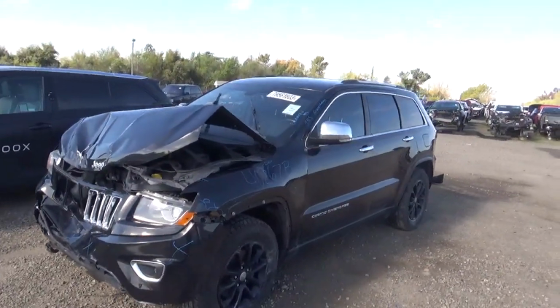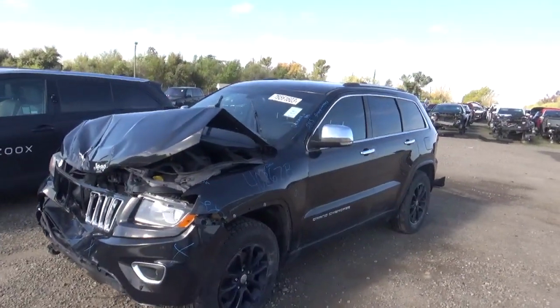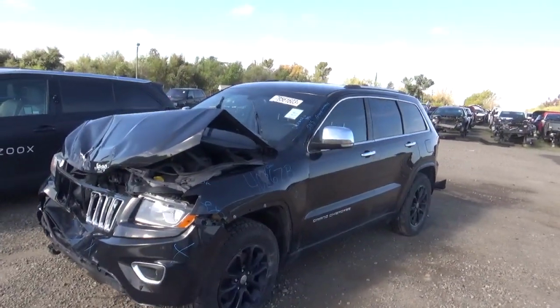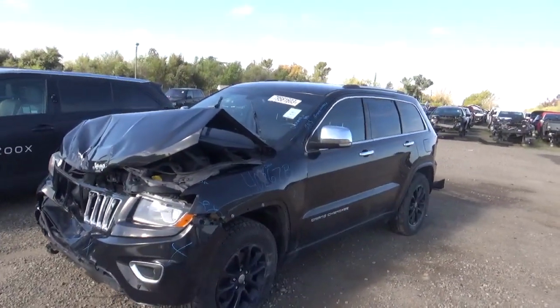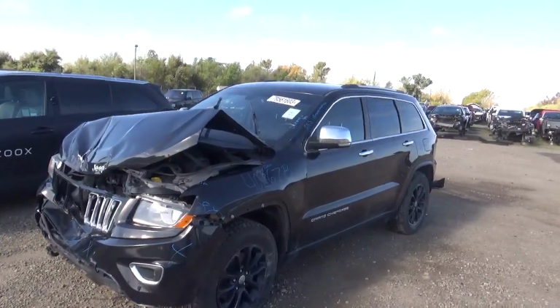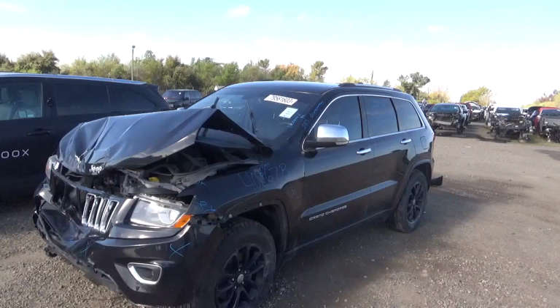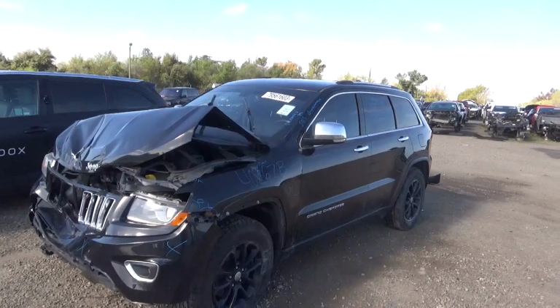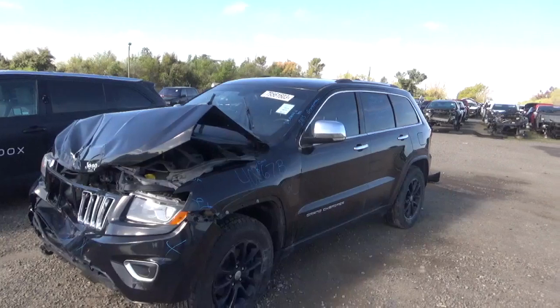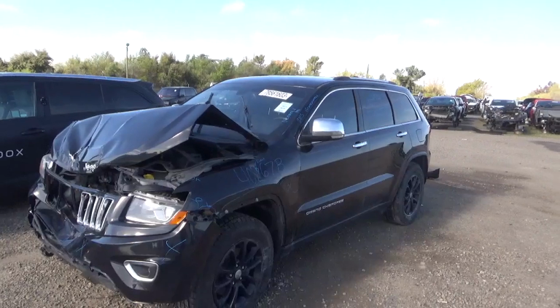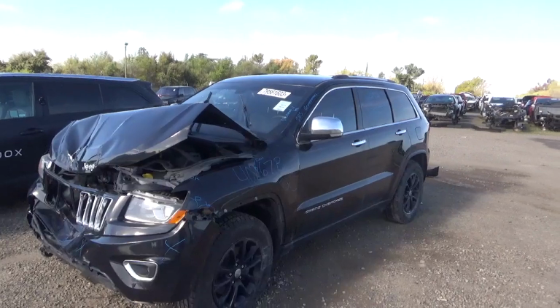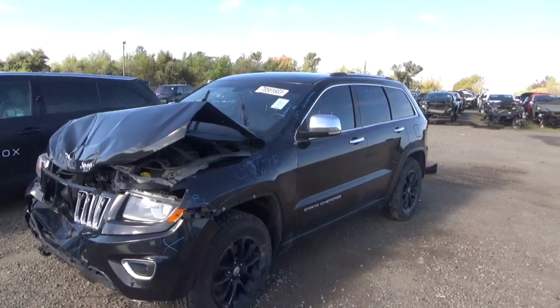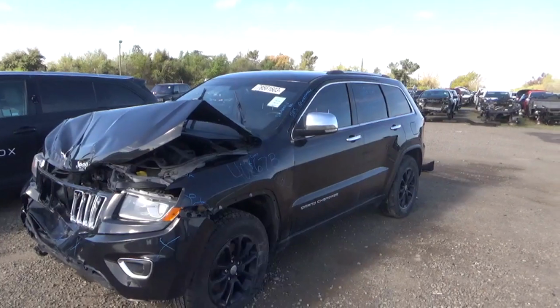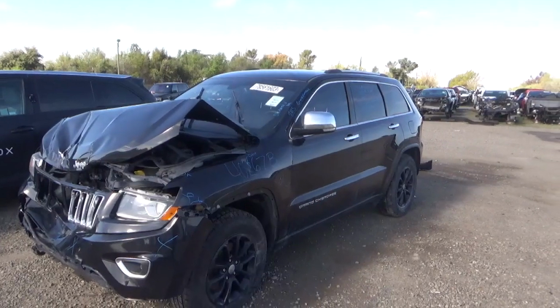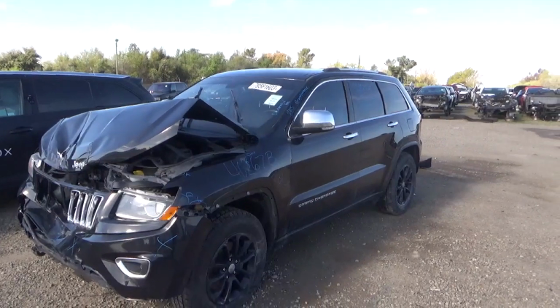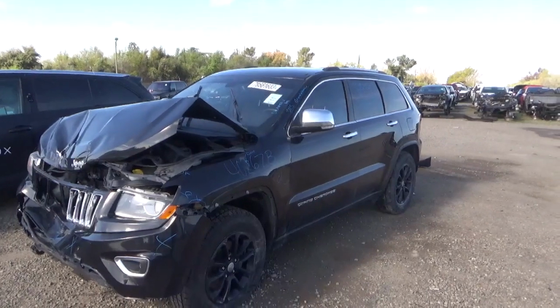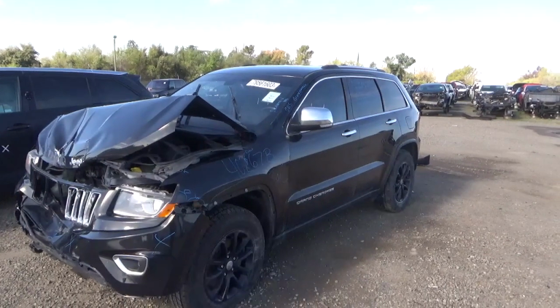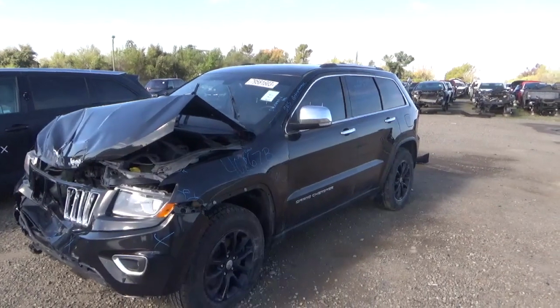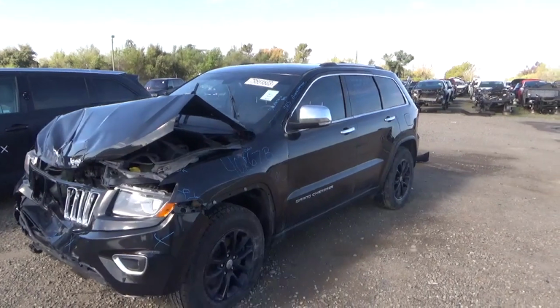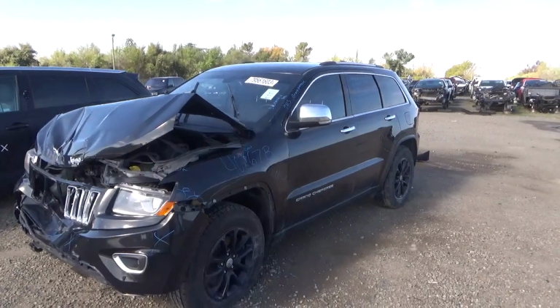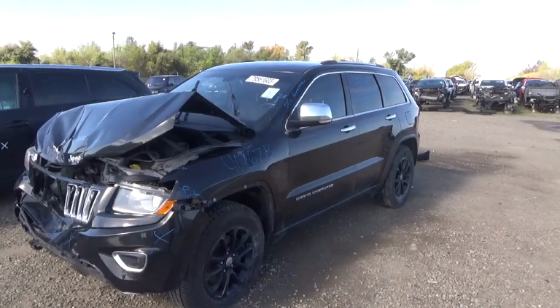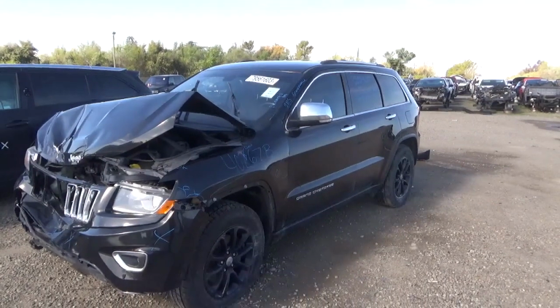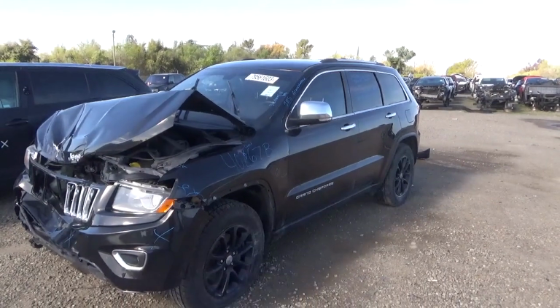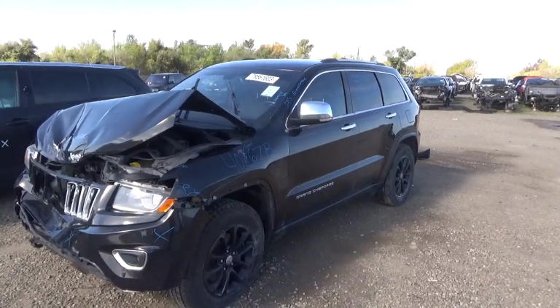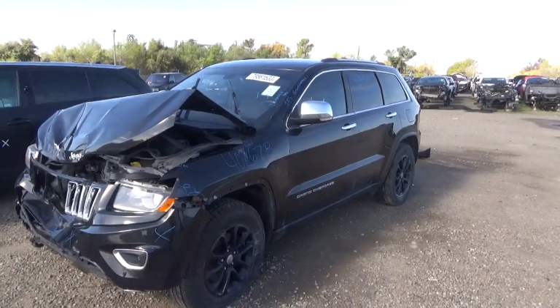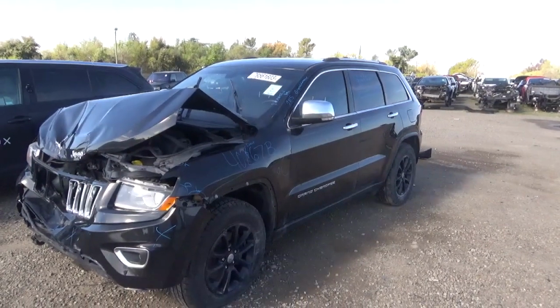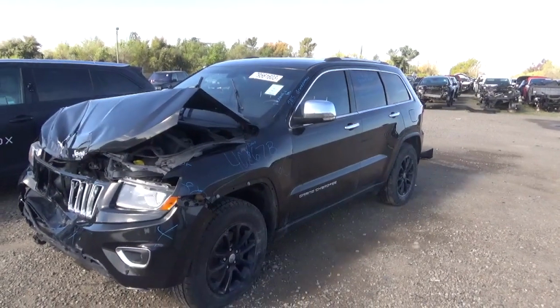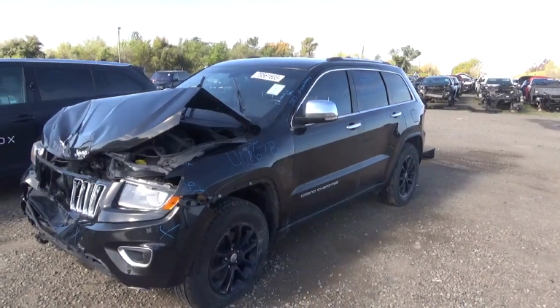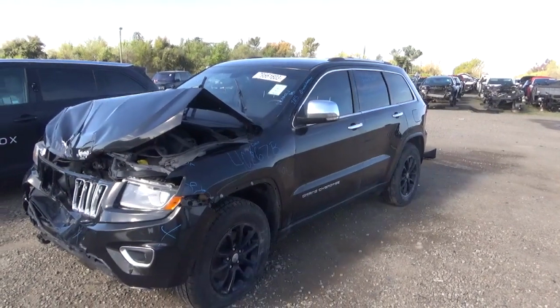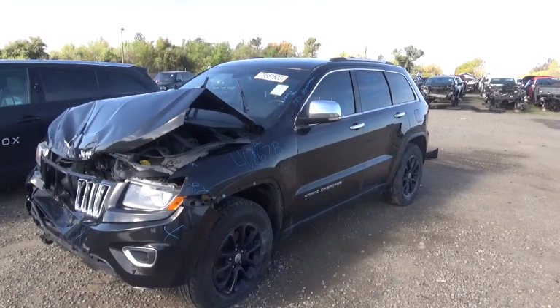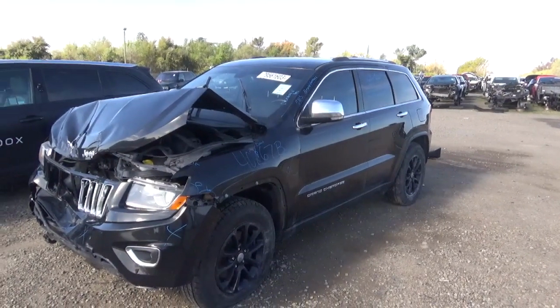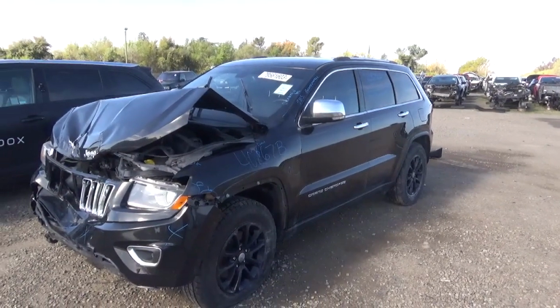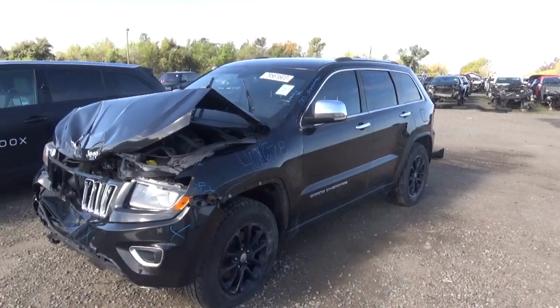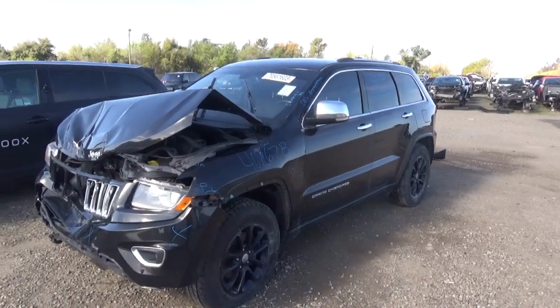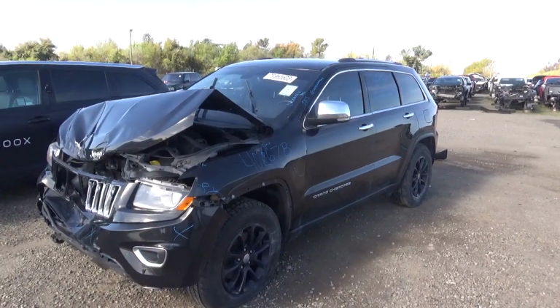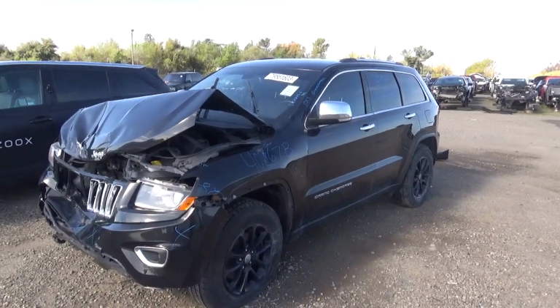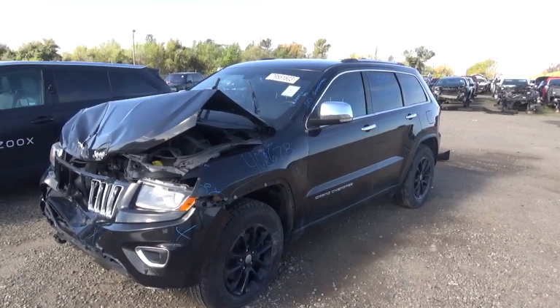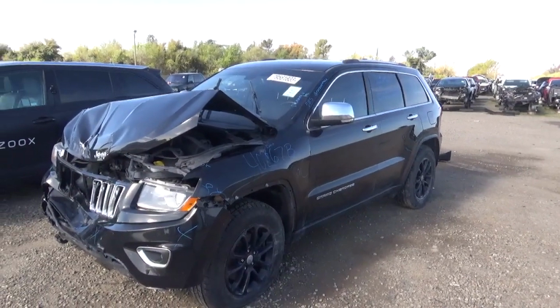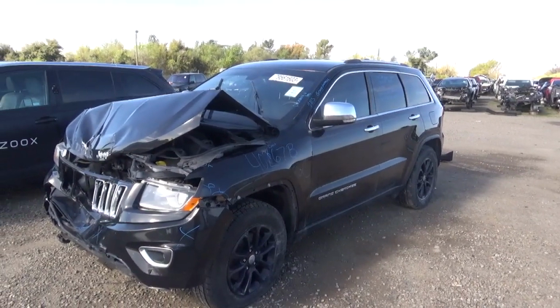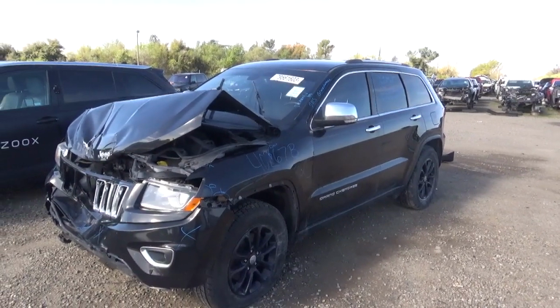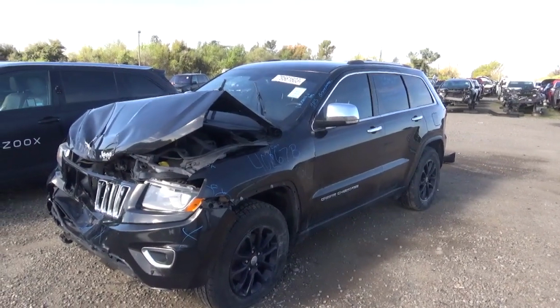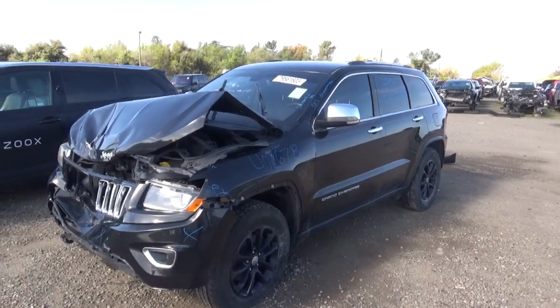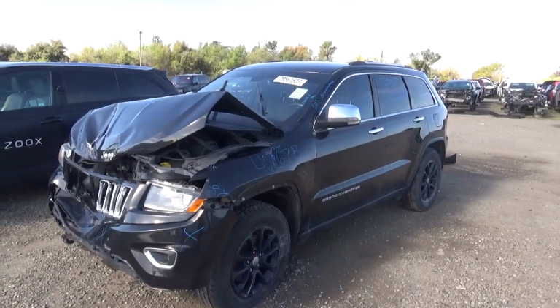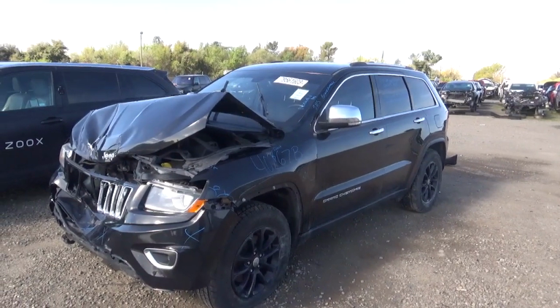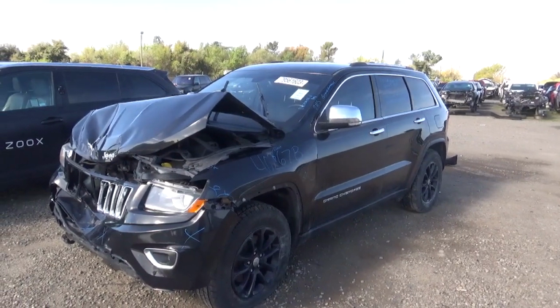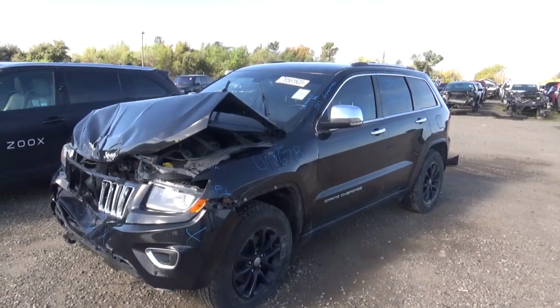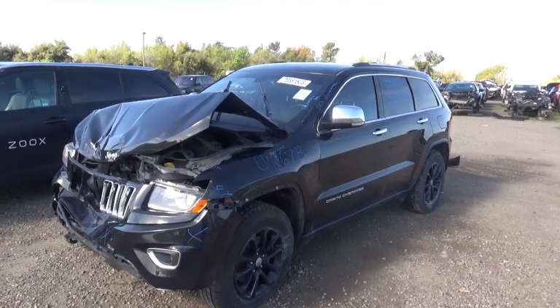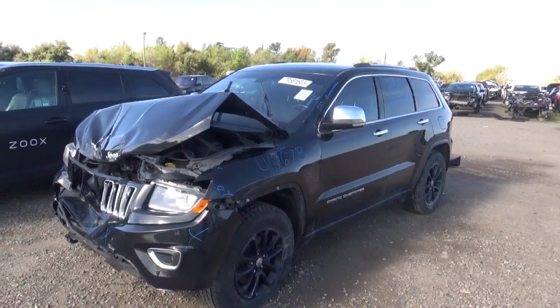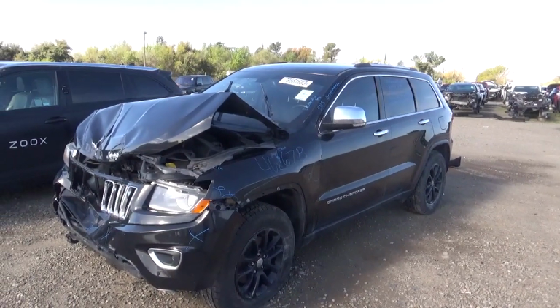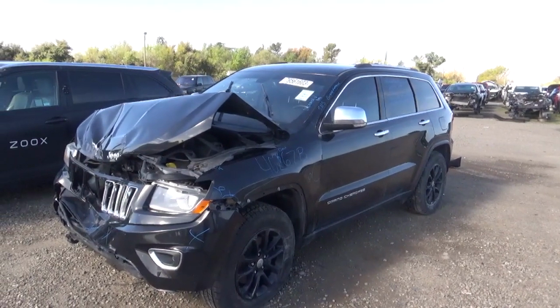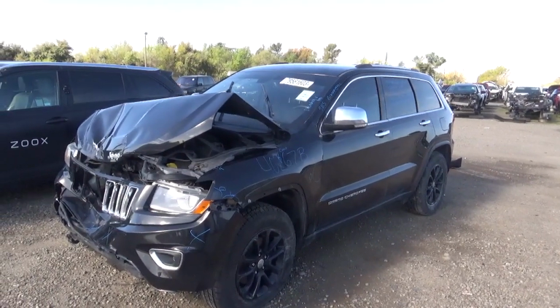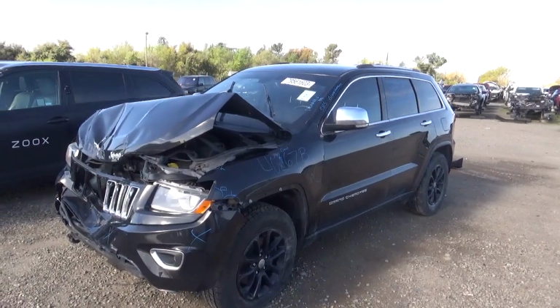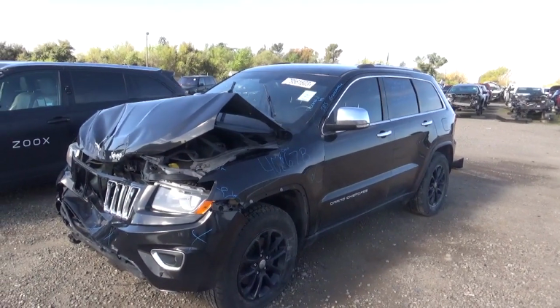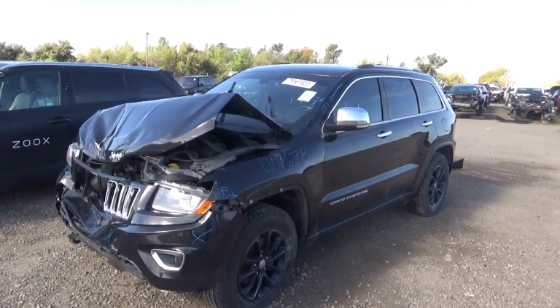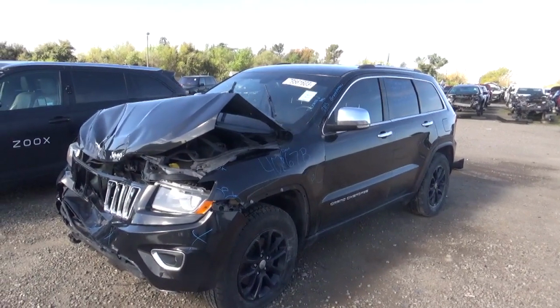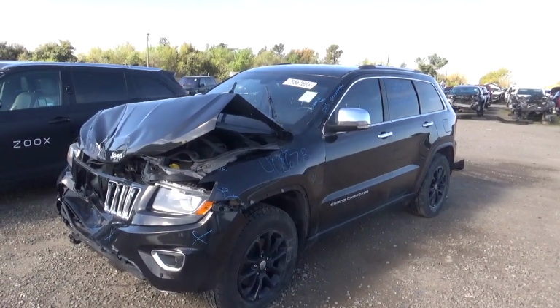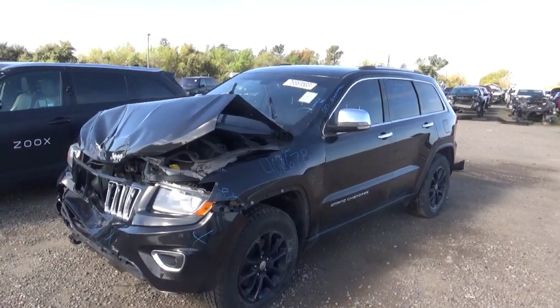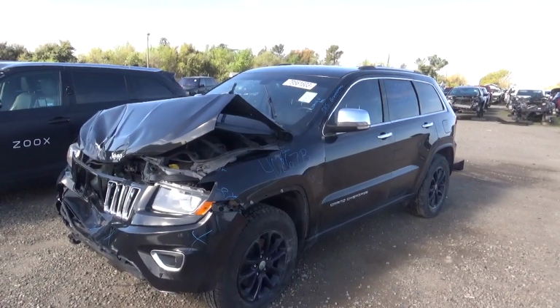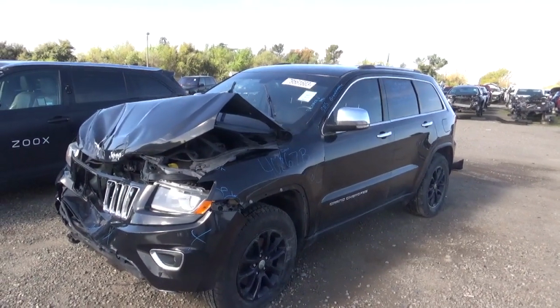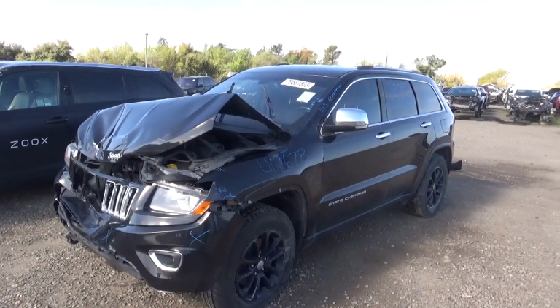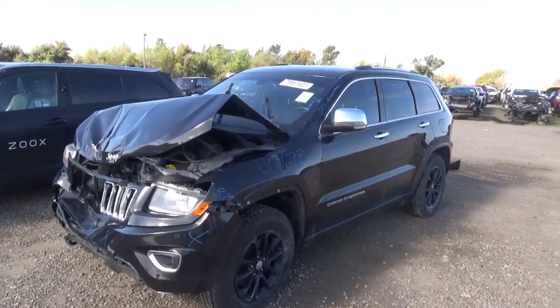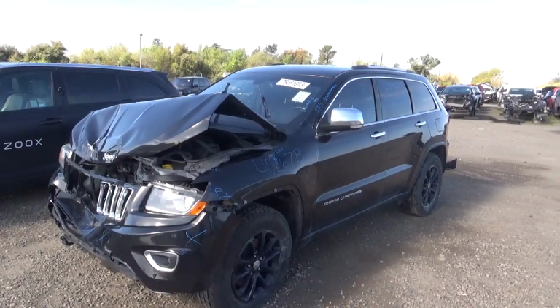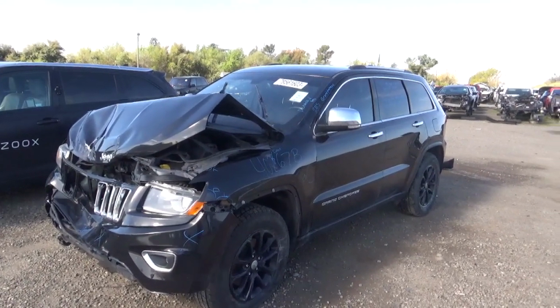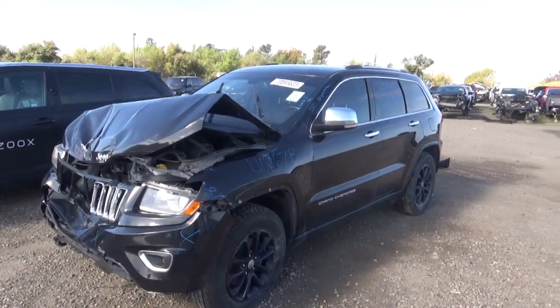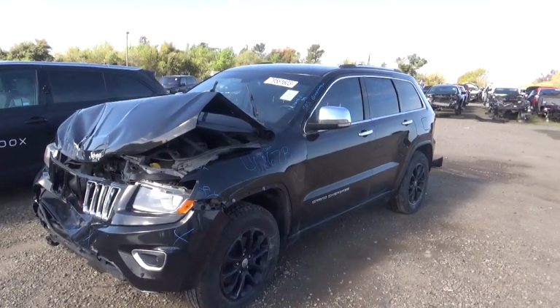Again, this is stock number 402C70B, 2015 Grand Cherokee.